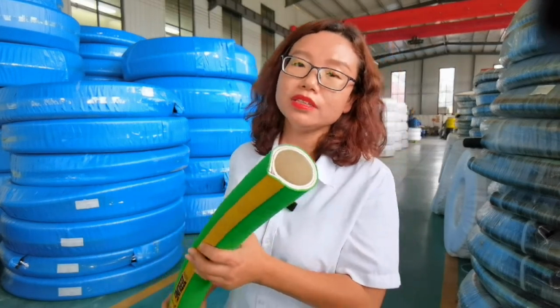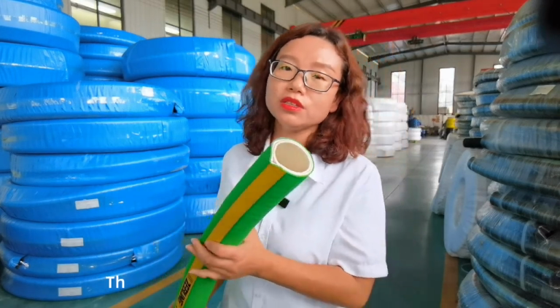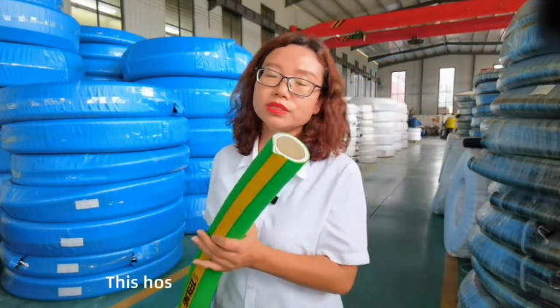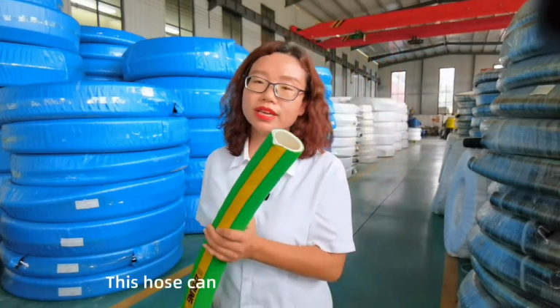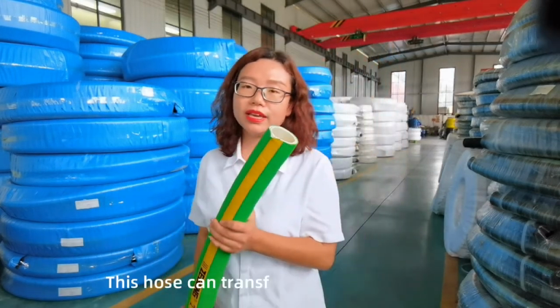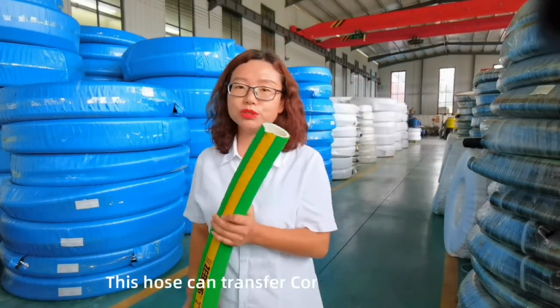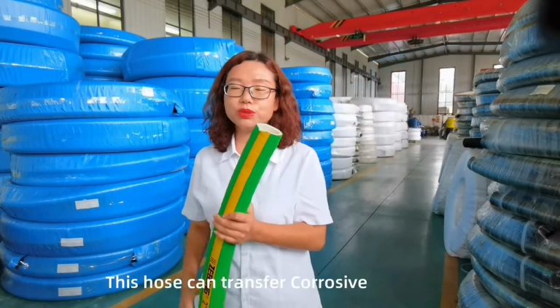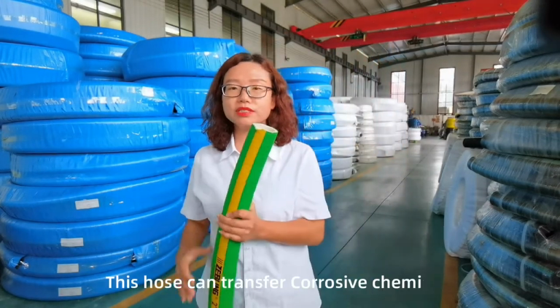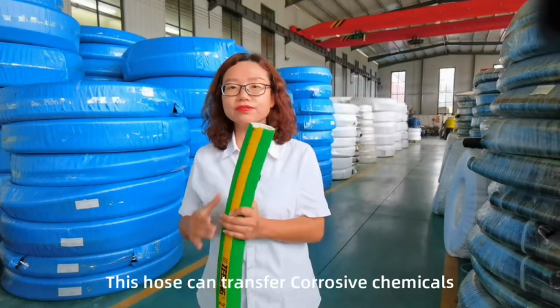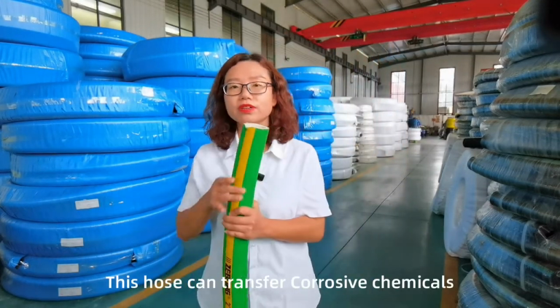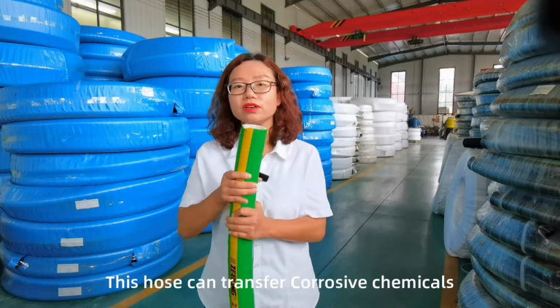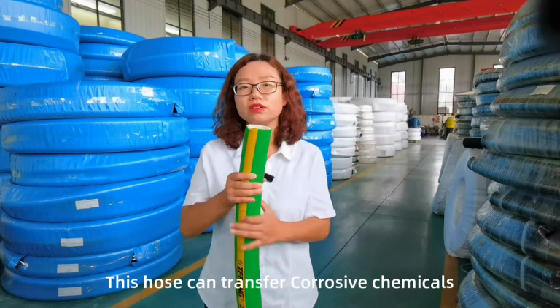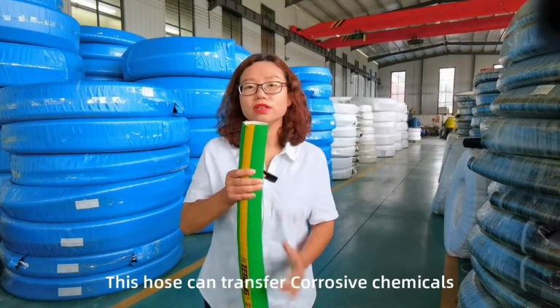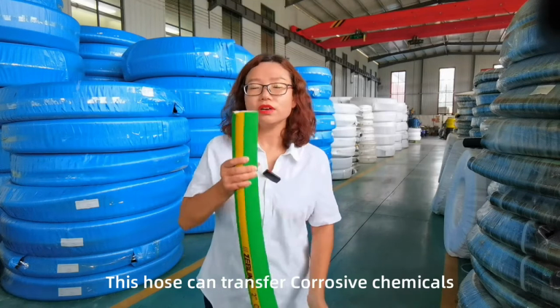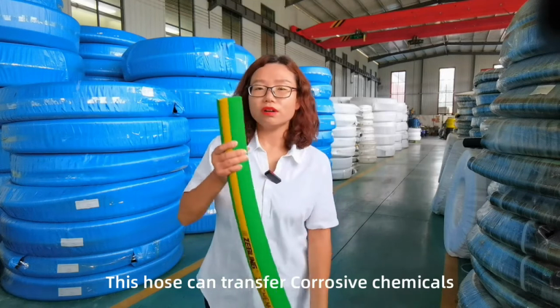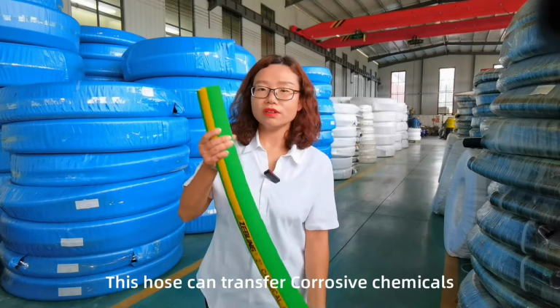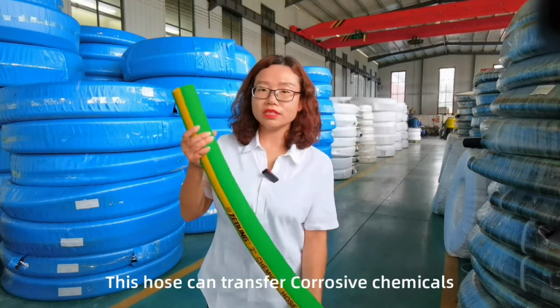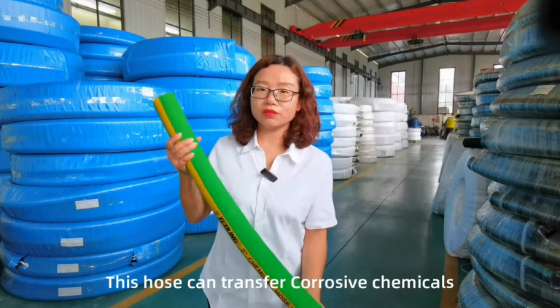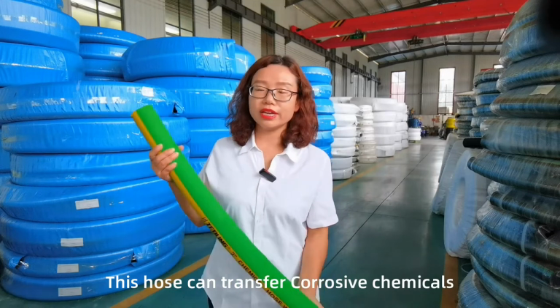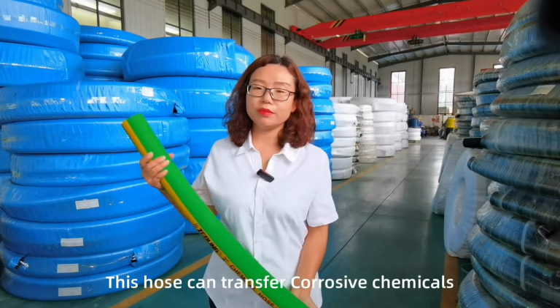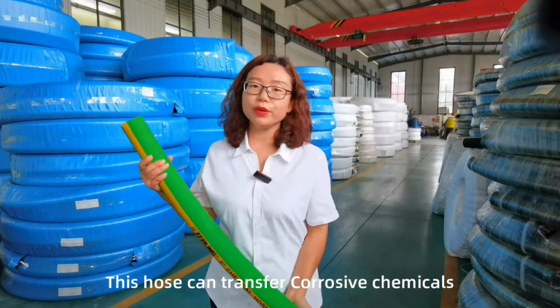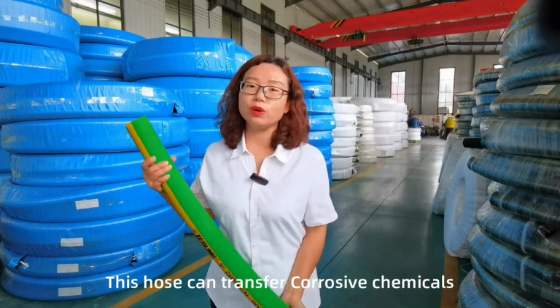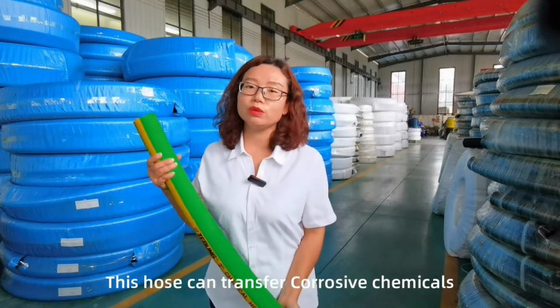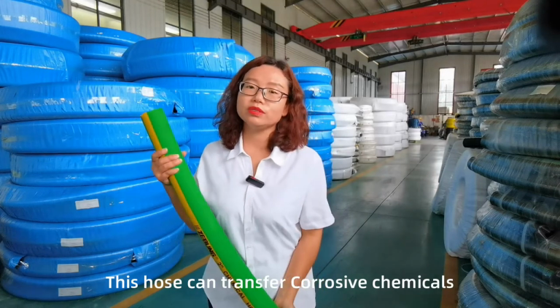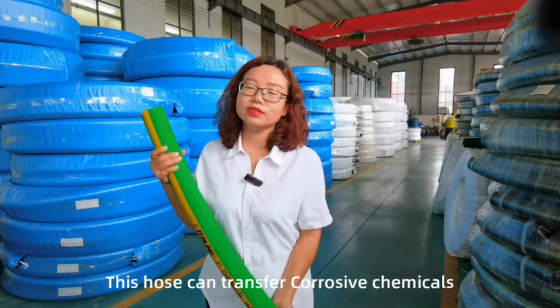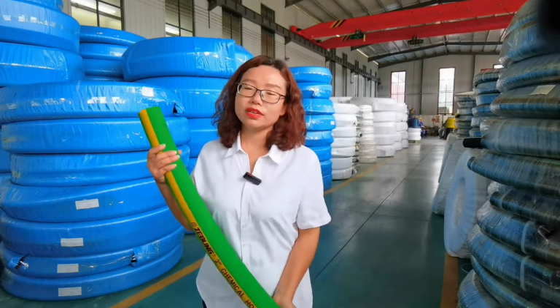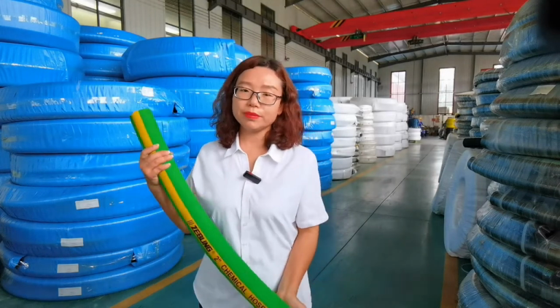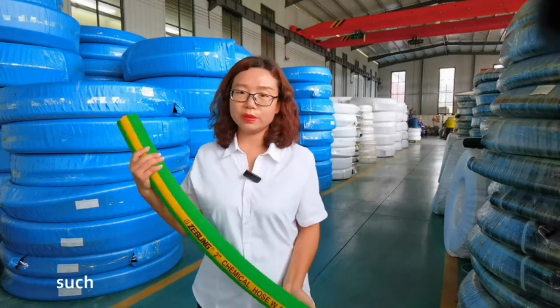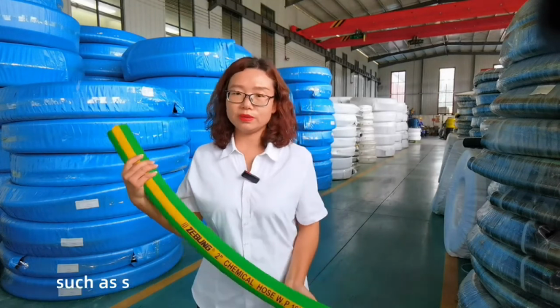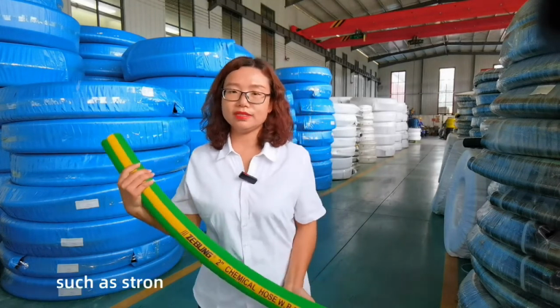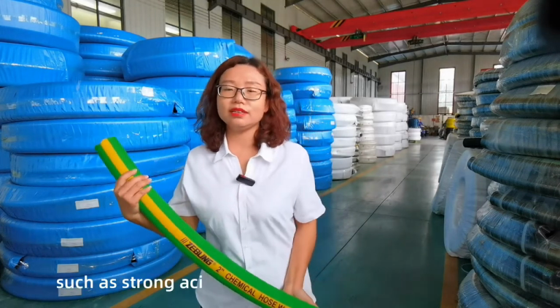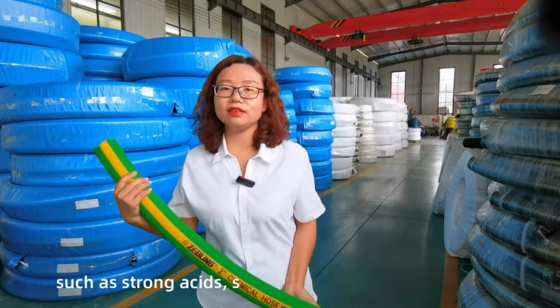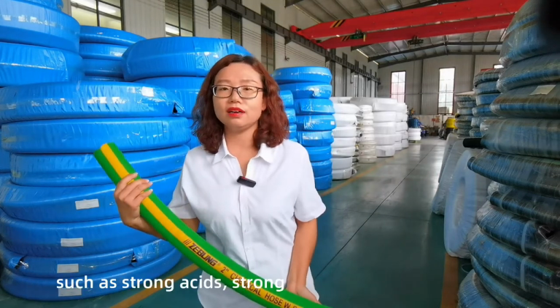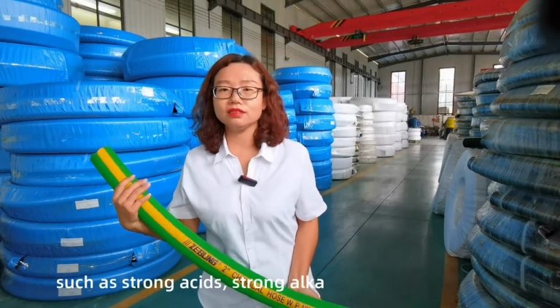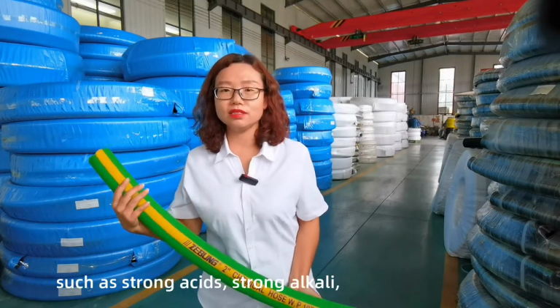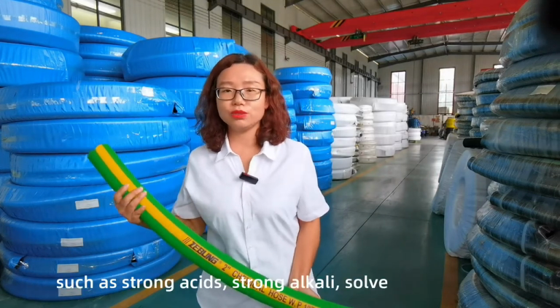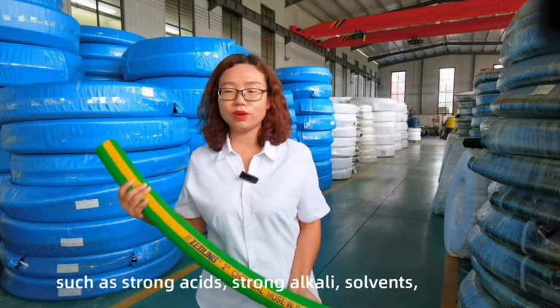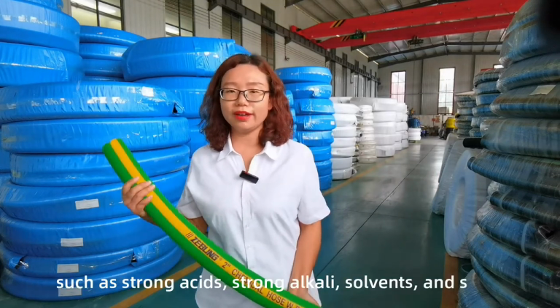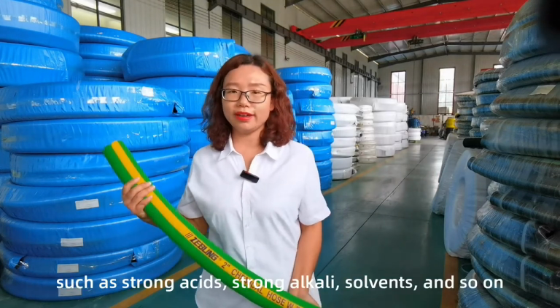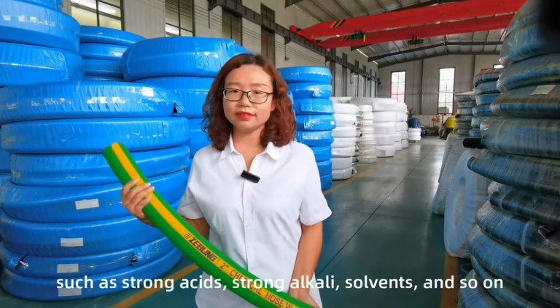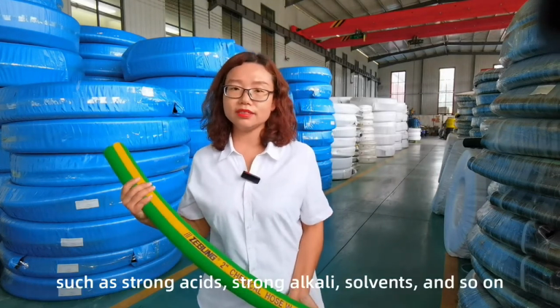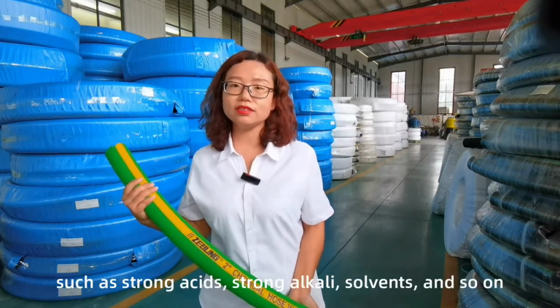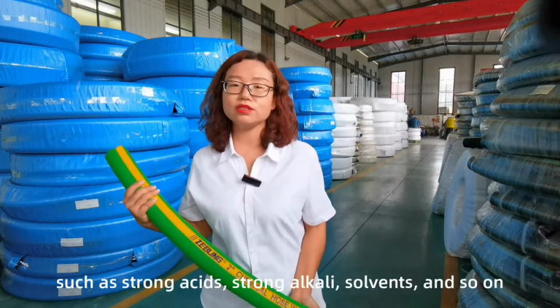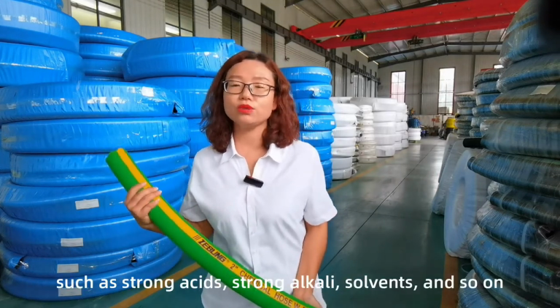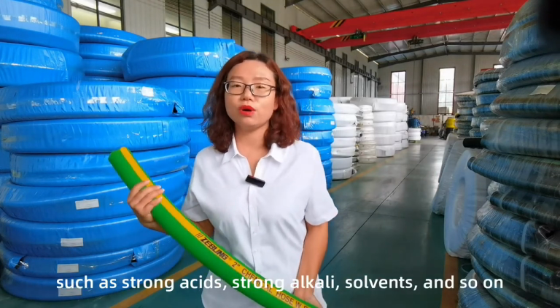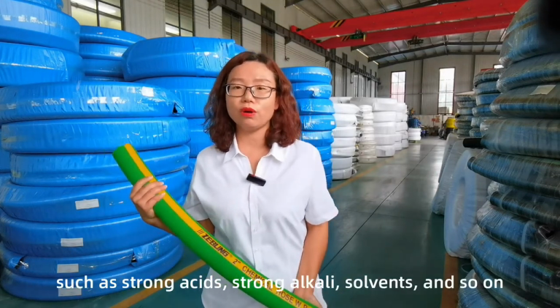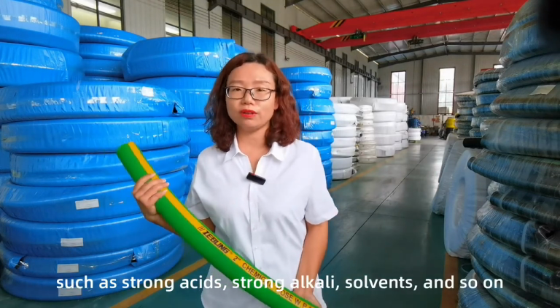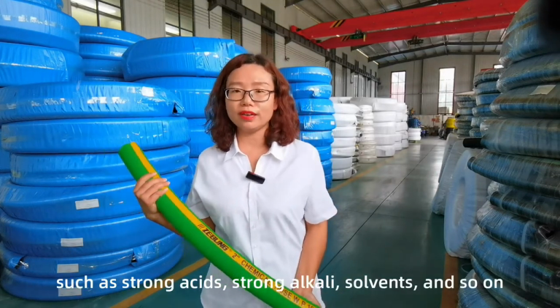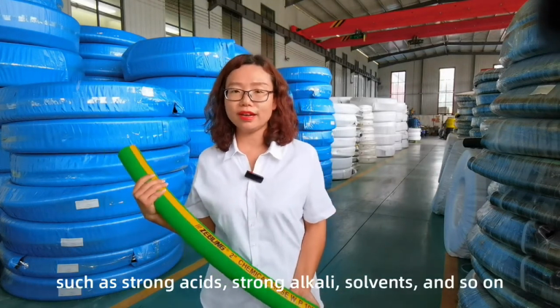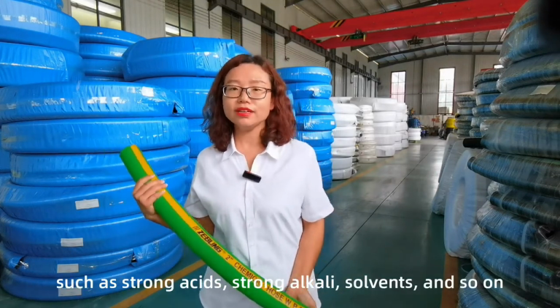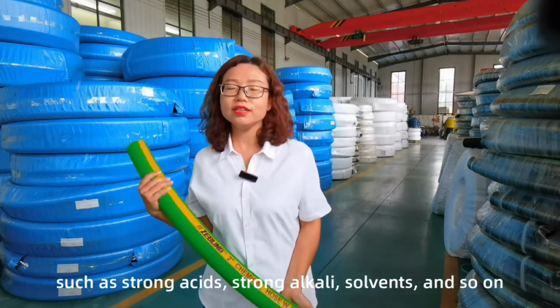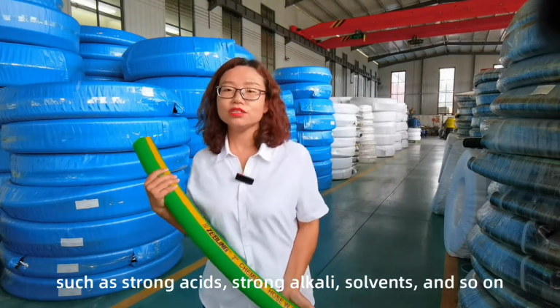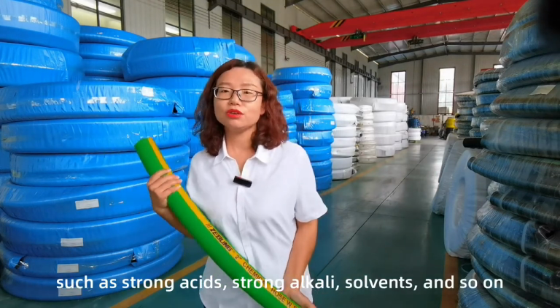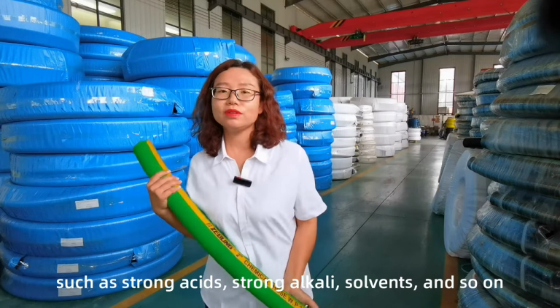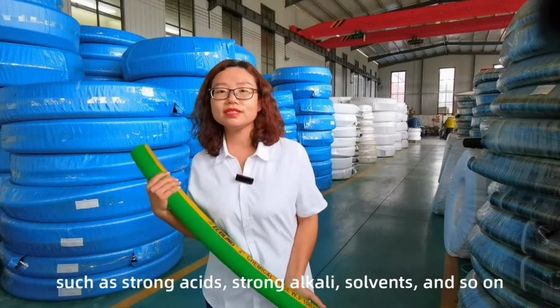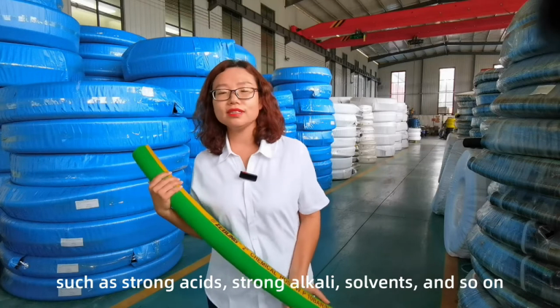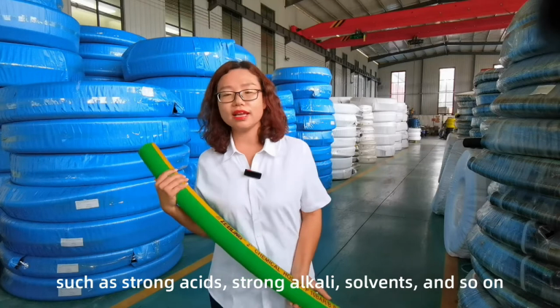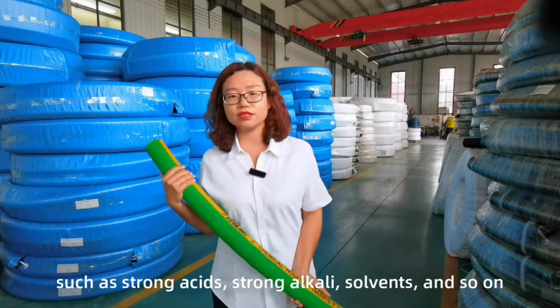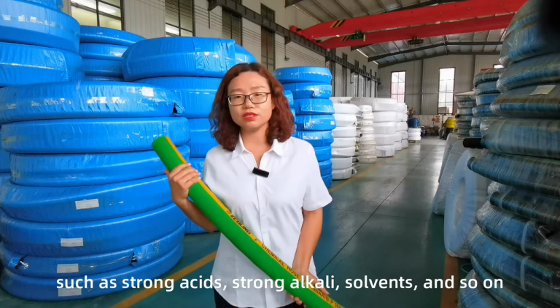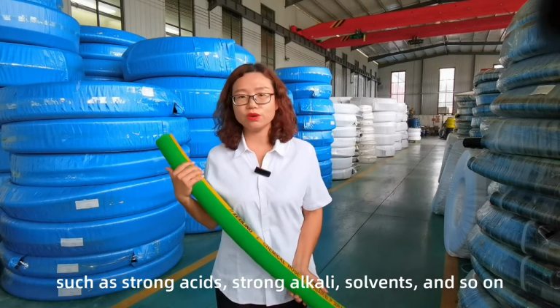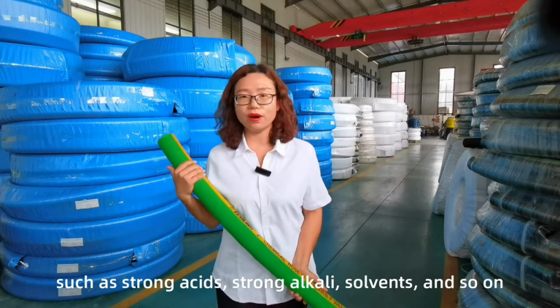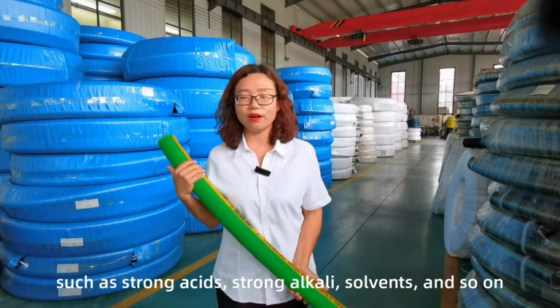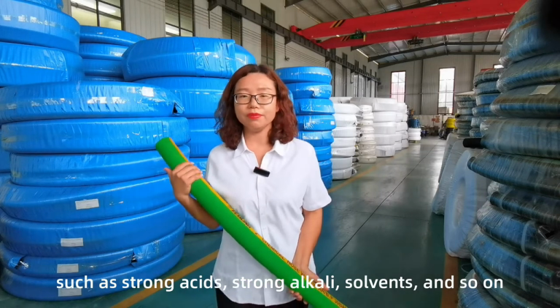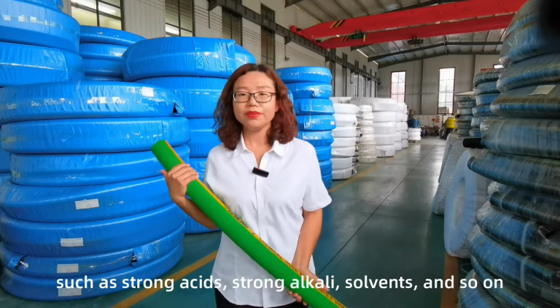This hose can transfer corrosive chemicals, such as strong acid, strong alkaline, solvent, and so on.